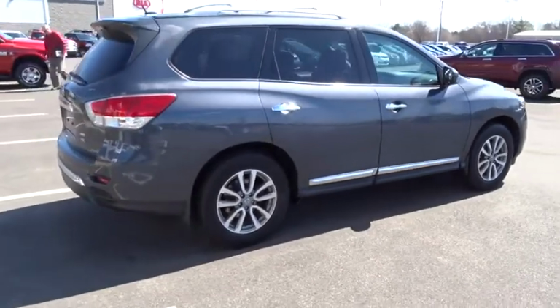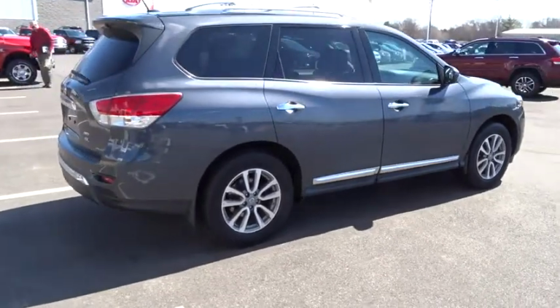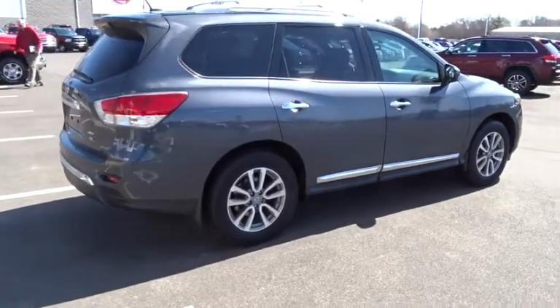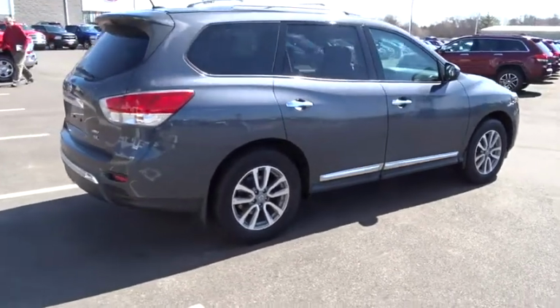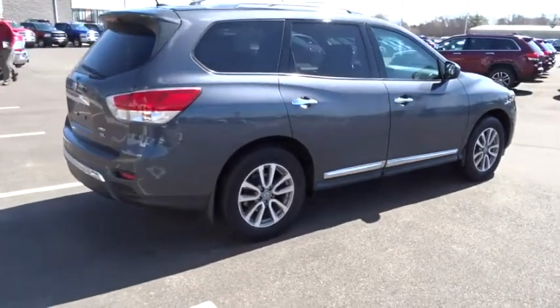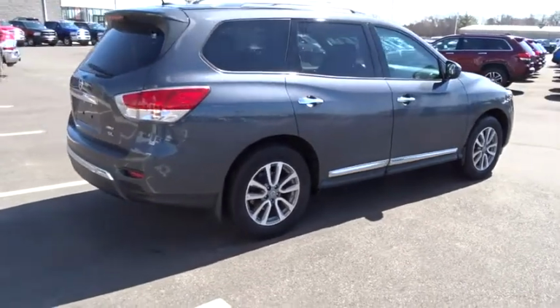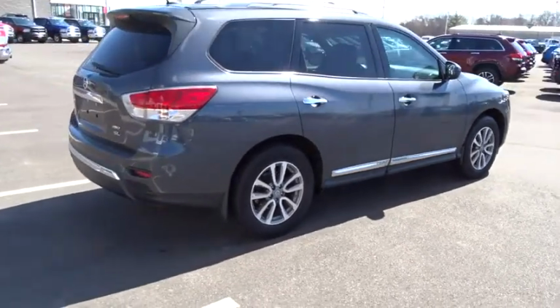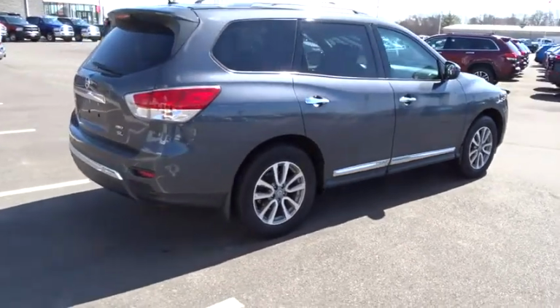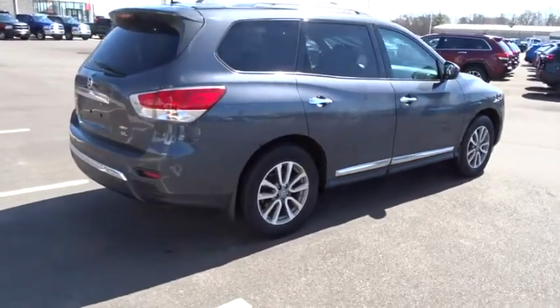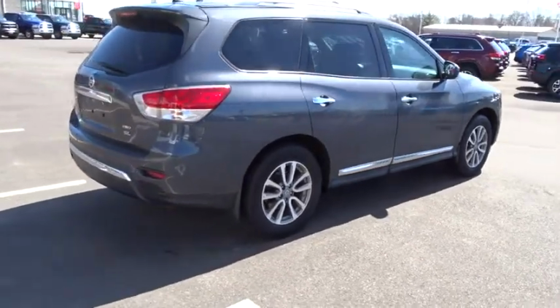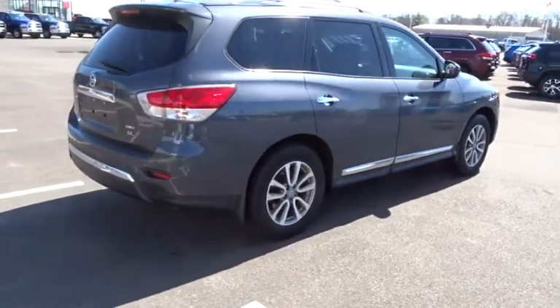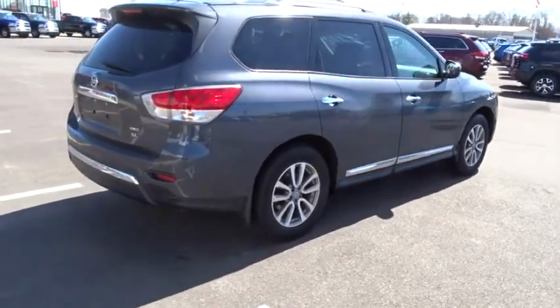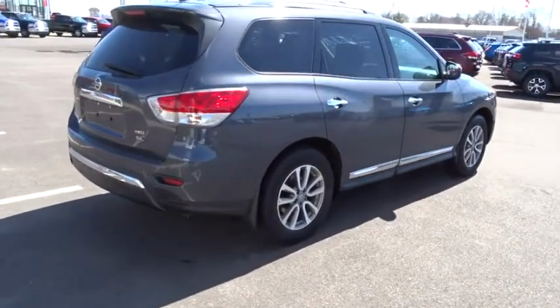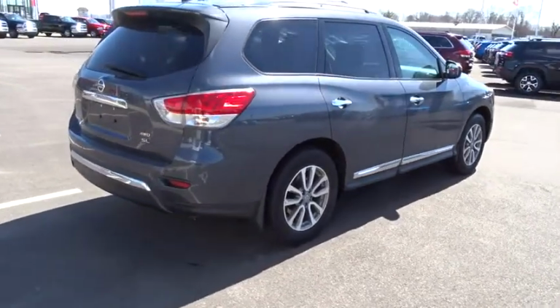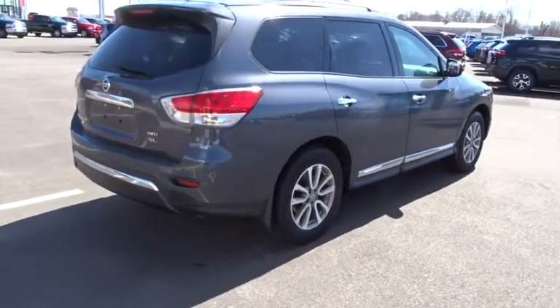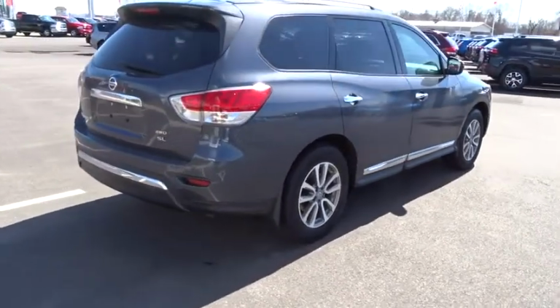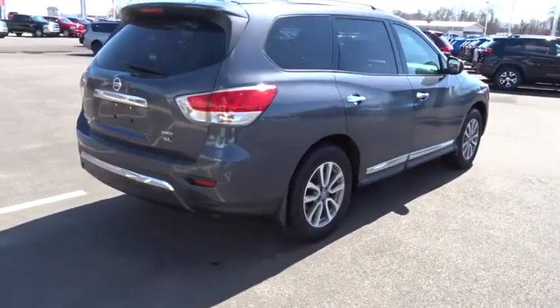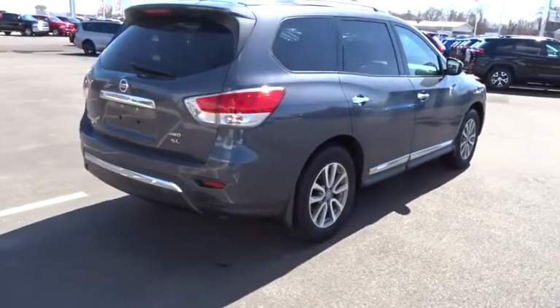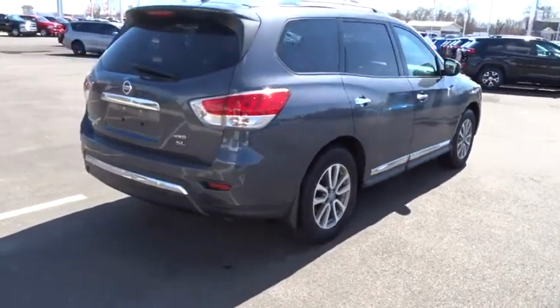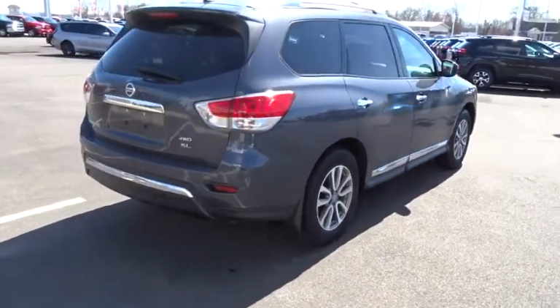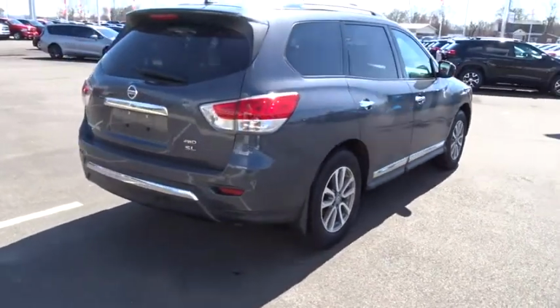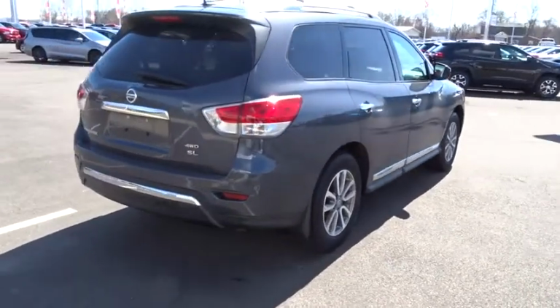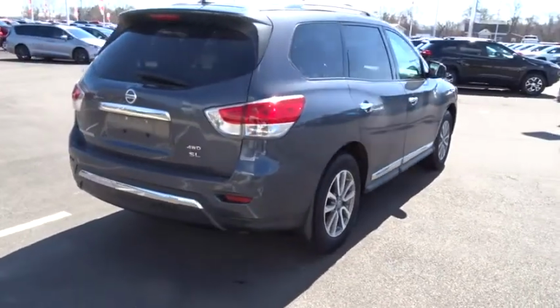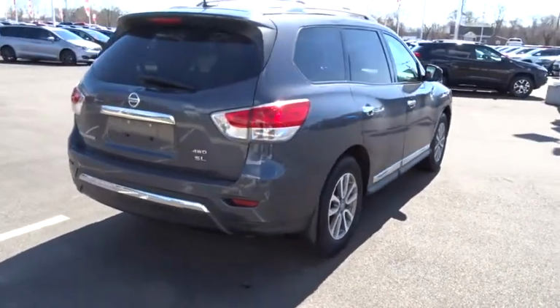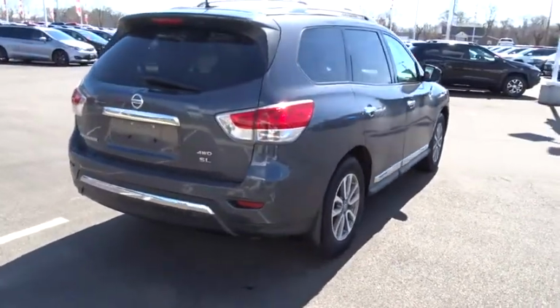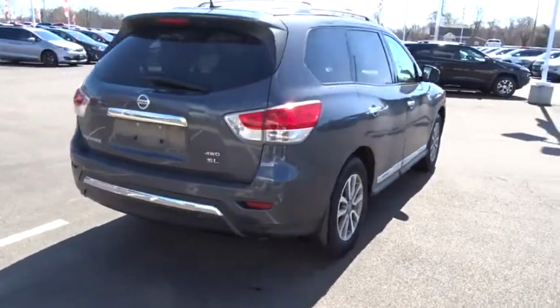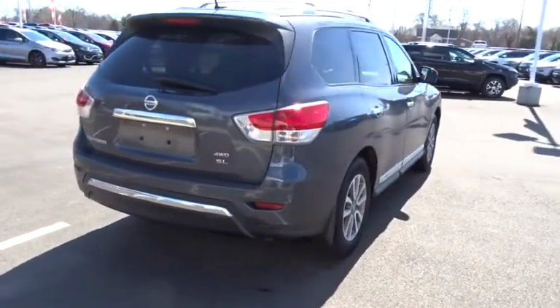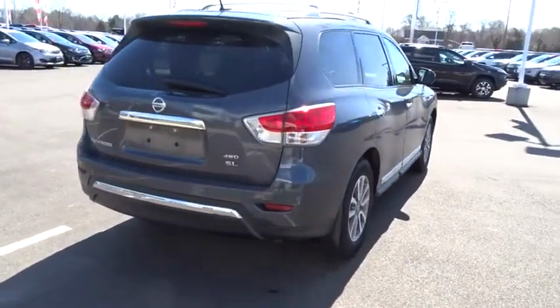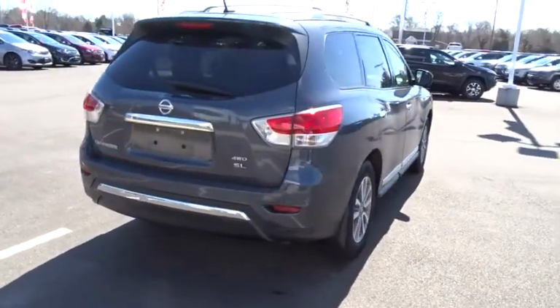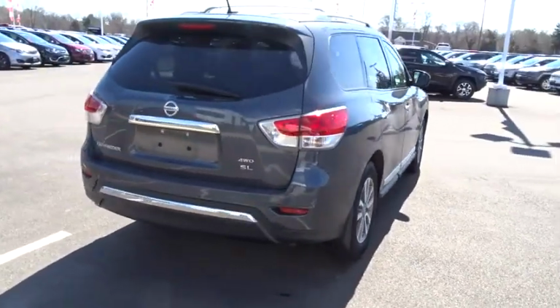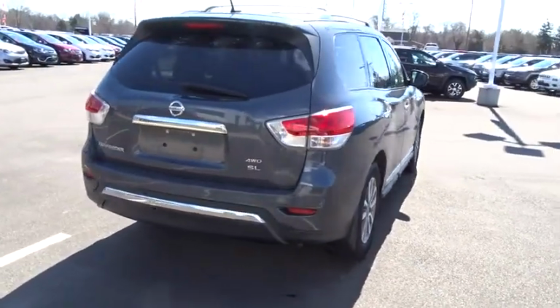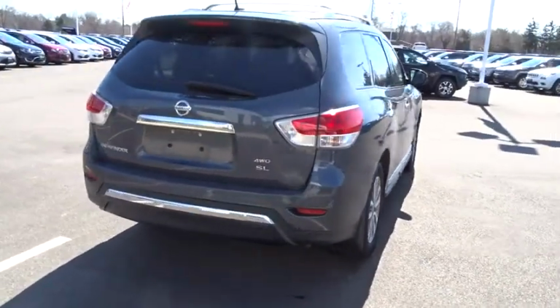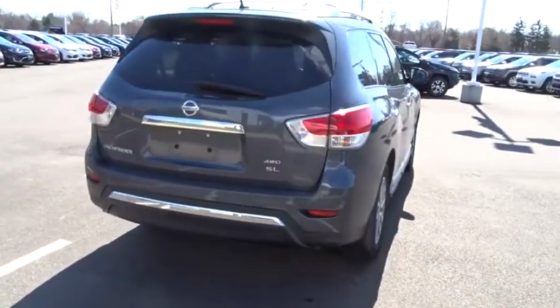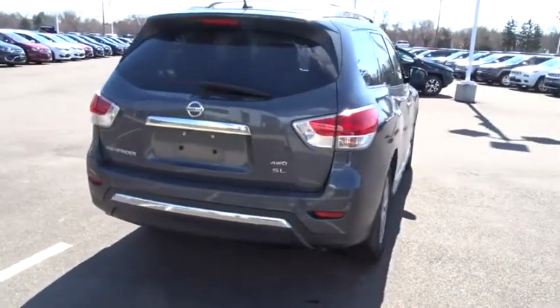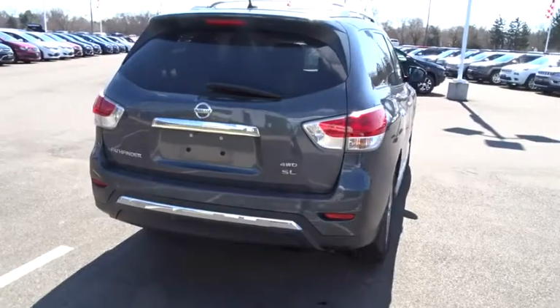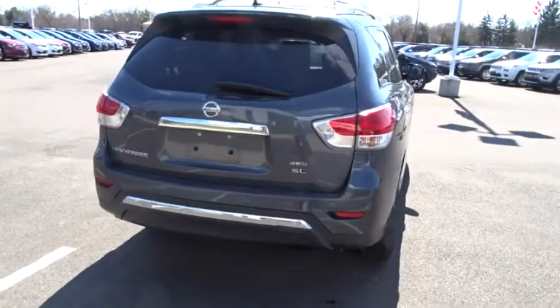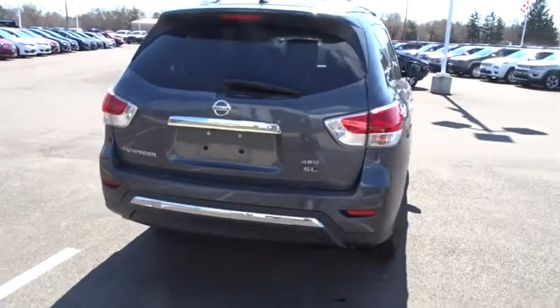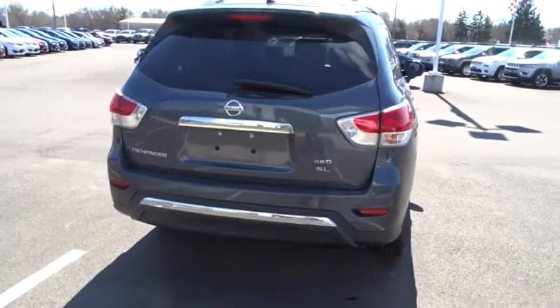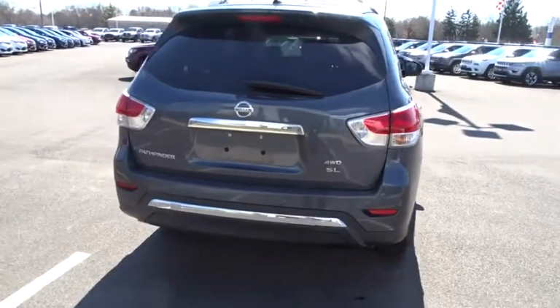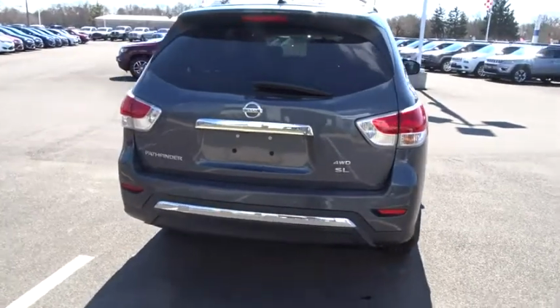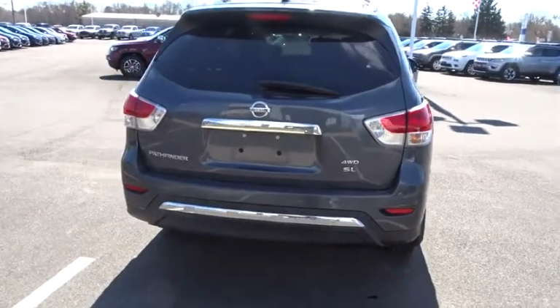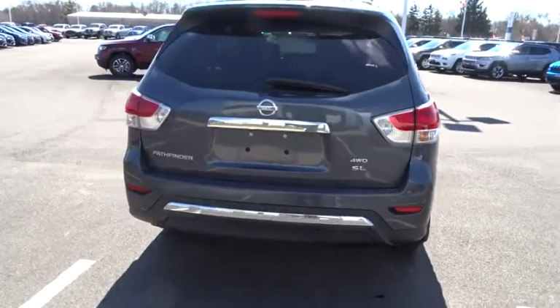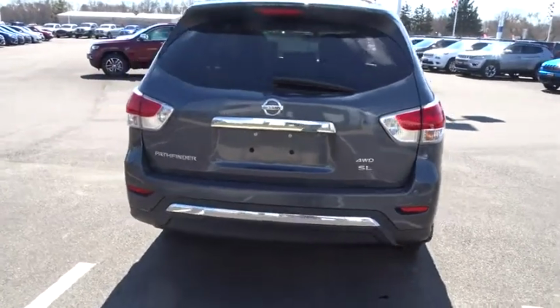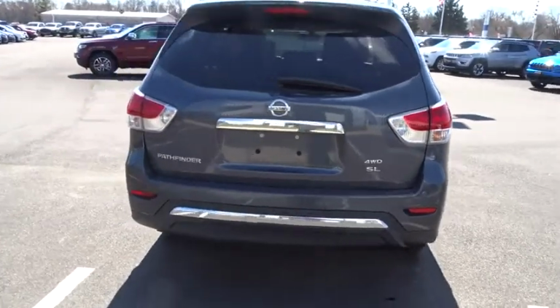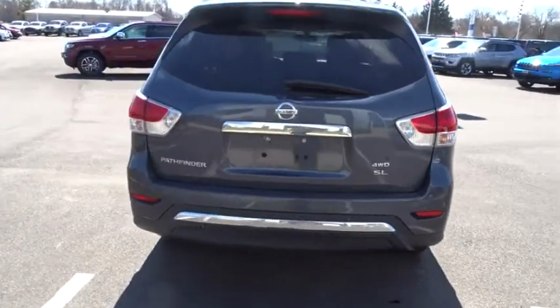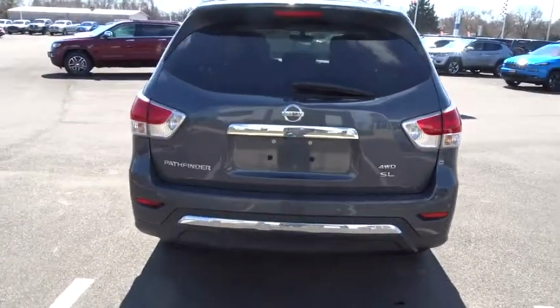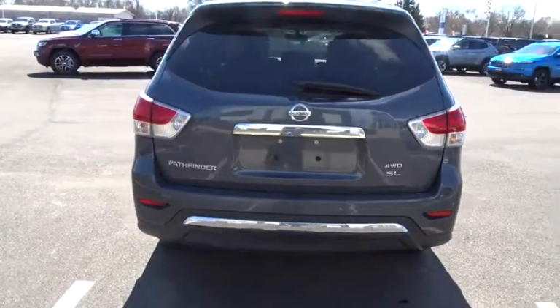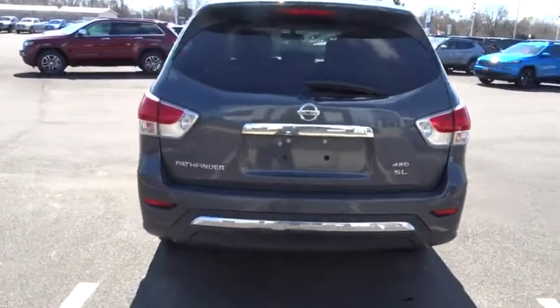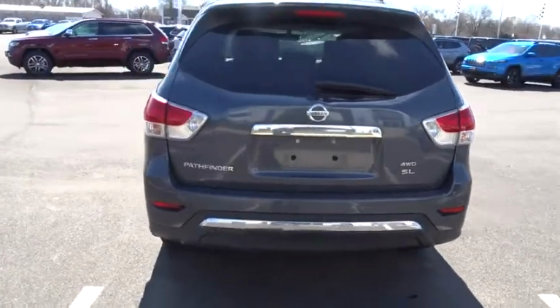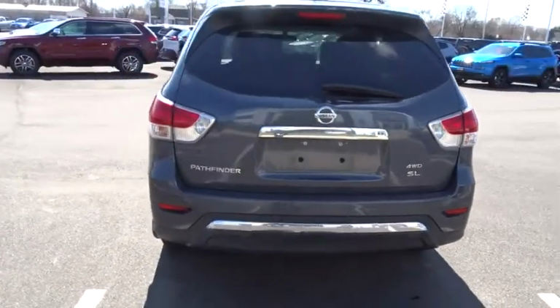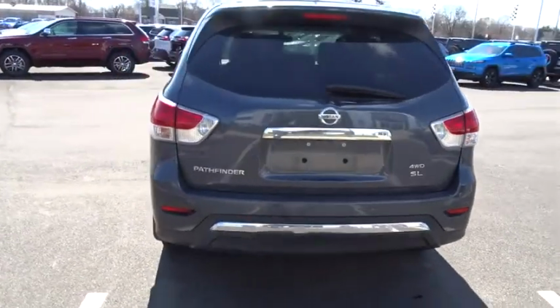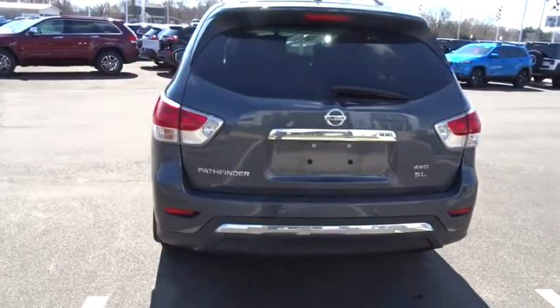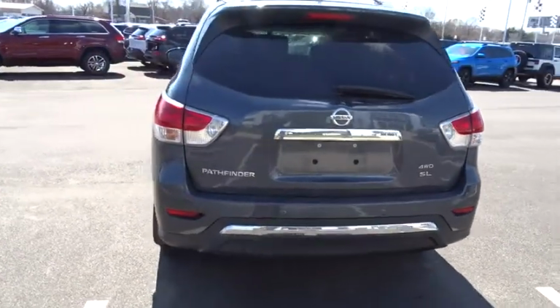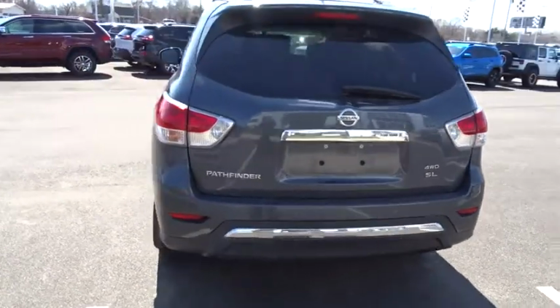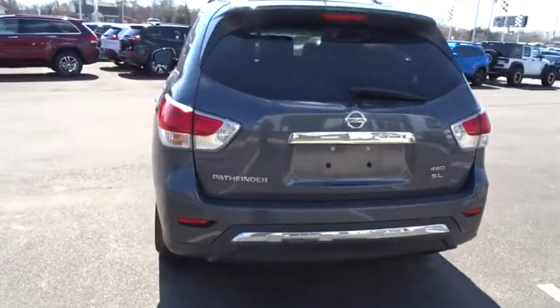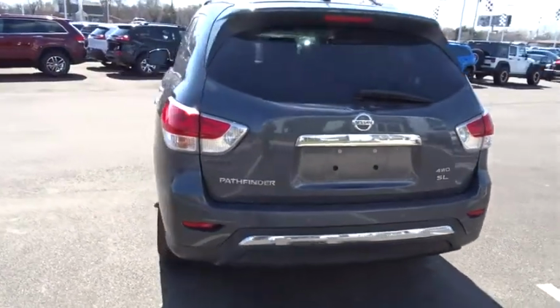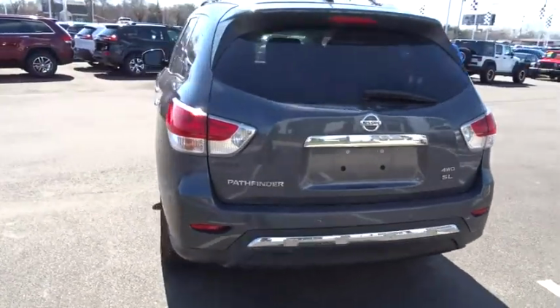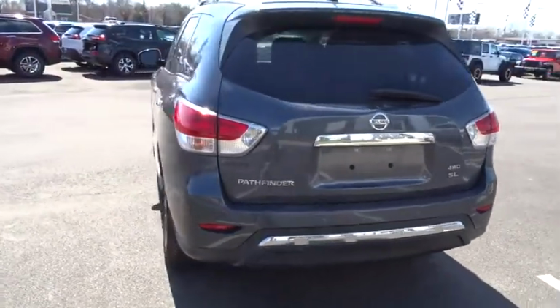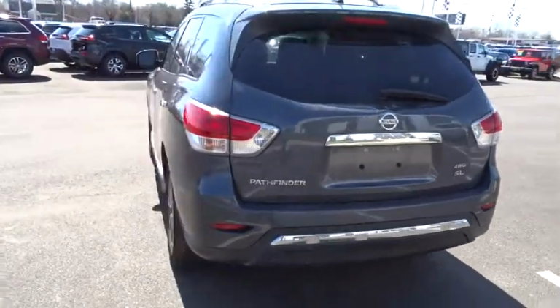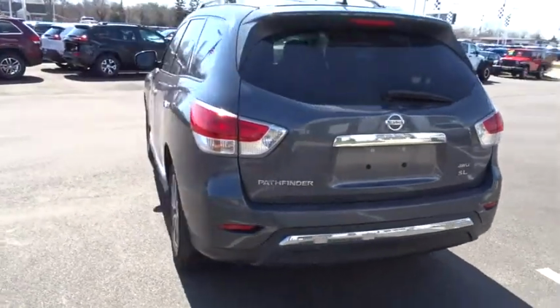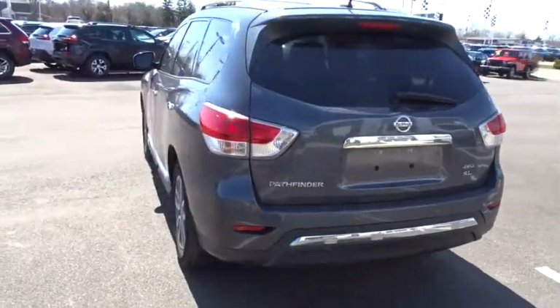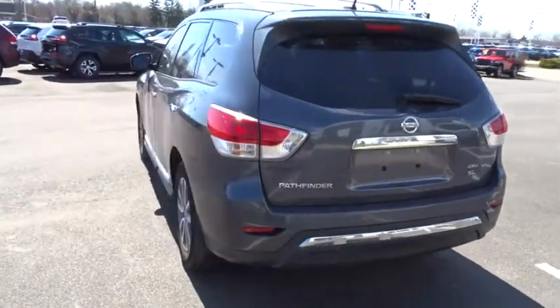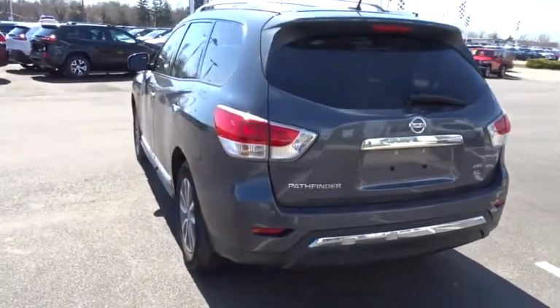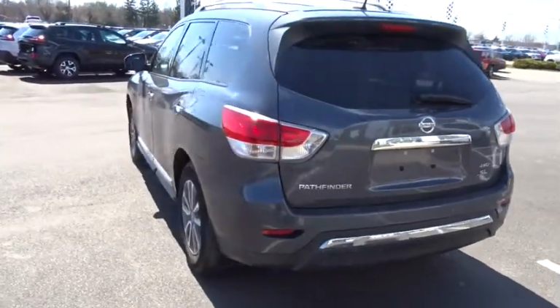This SUV appeals to both truck lovers and car lovers. This vehicle has less than 55,000 miles.